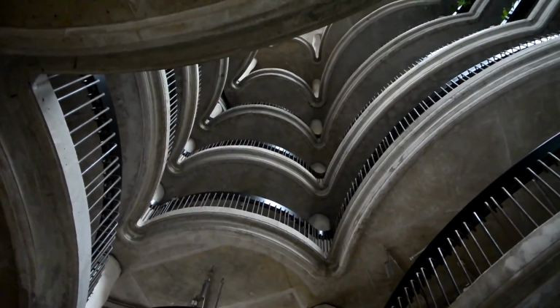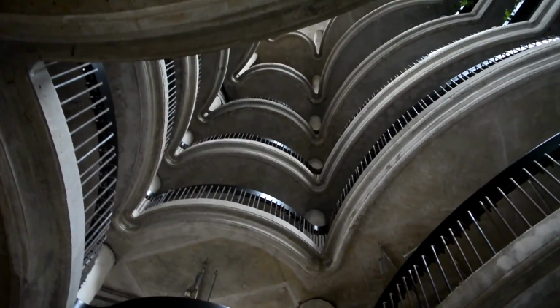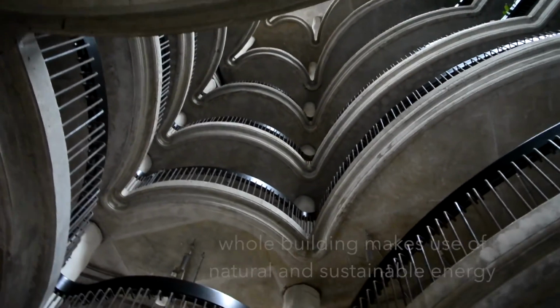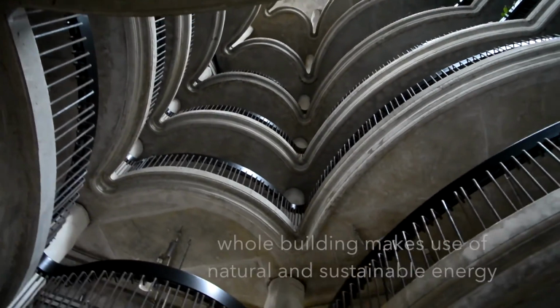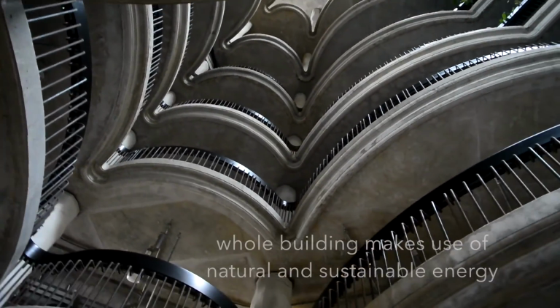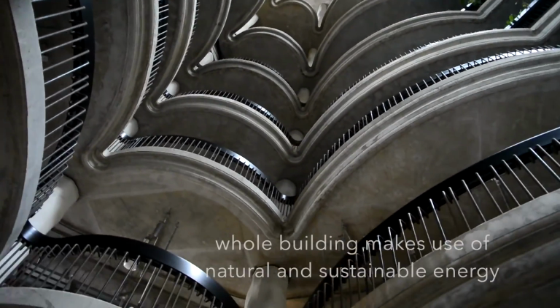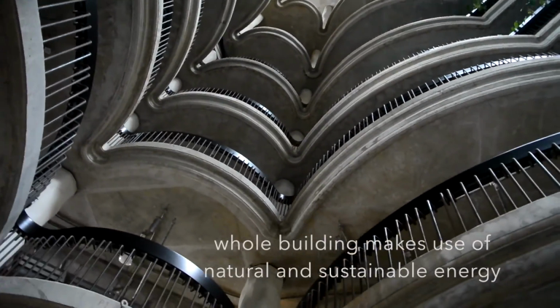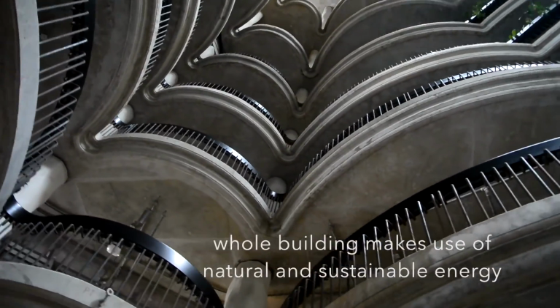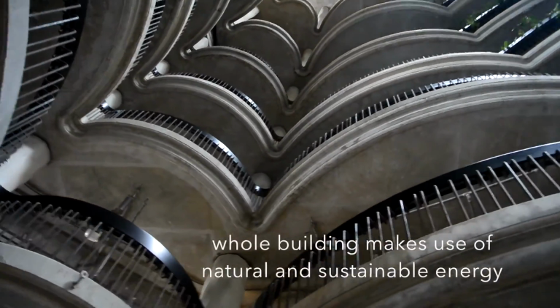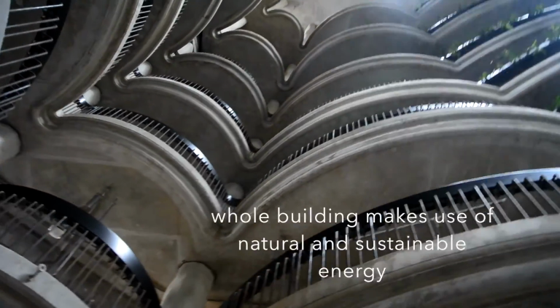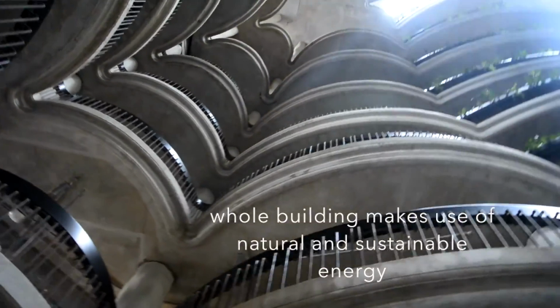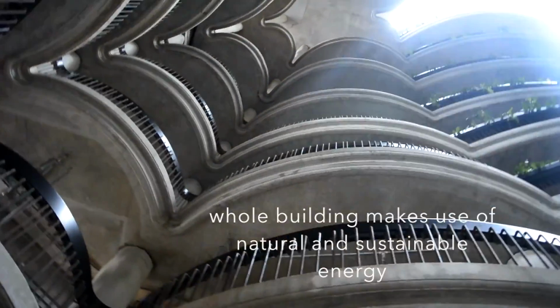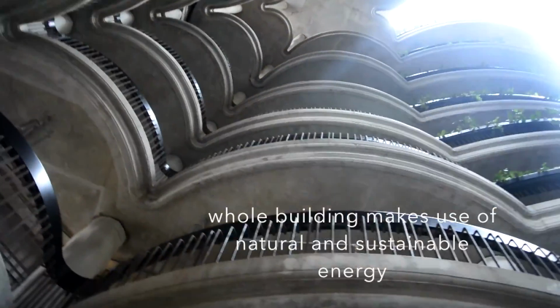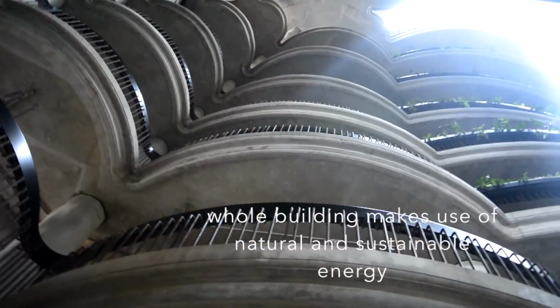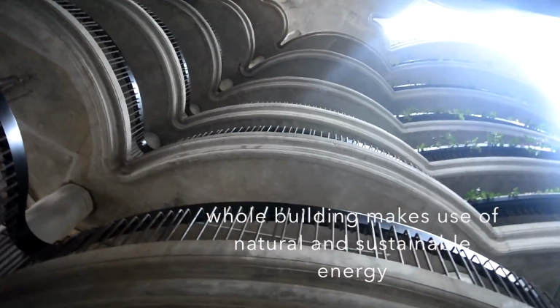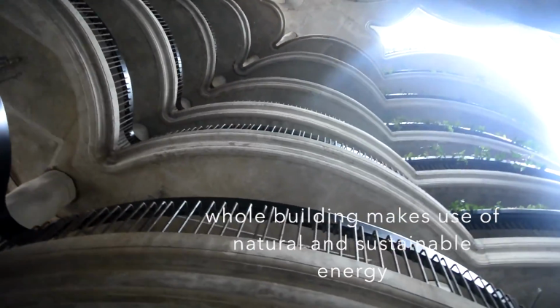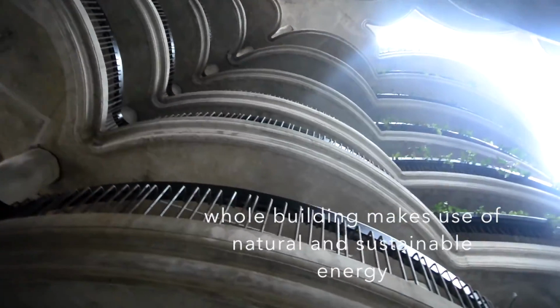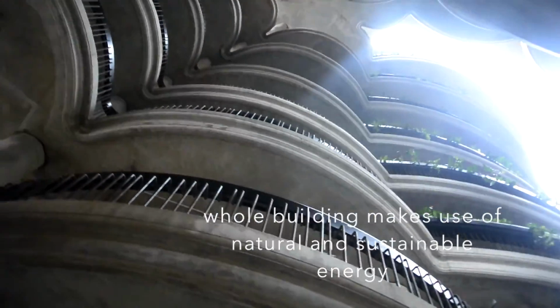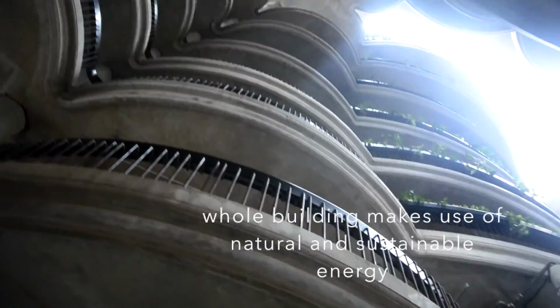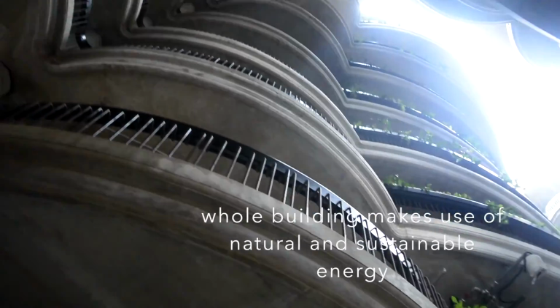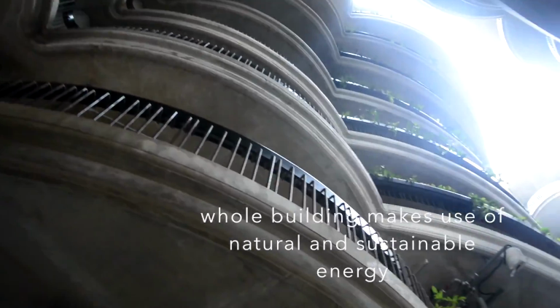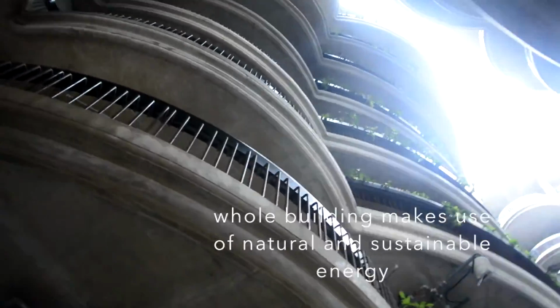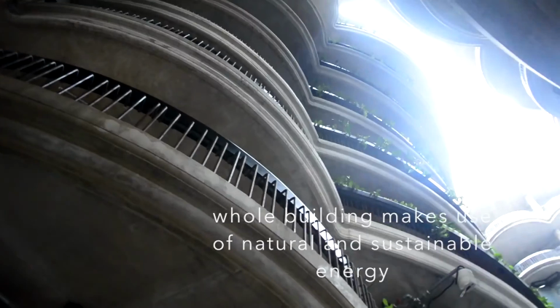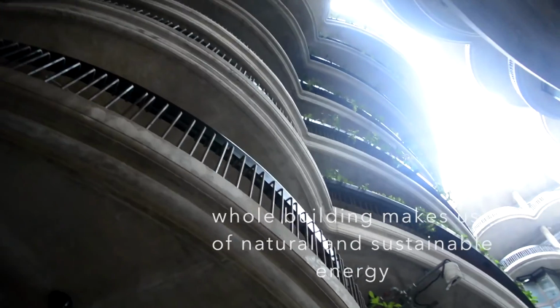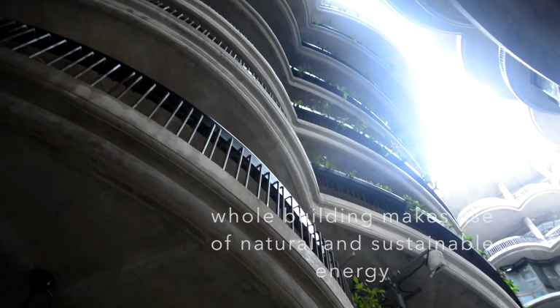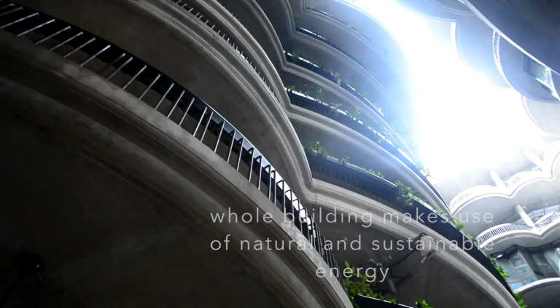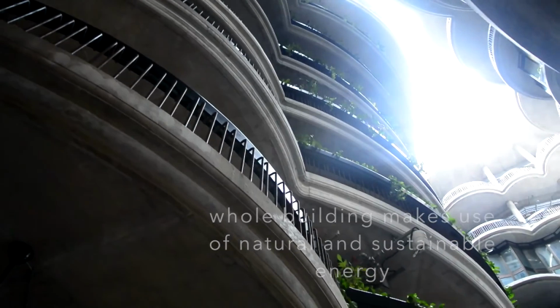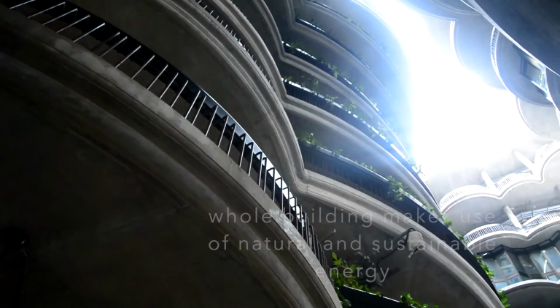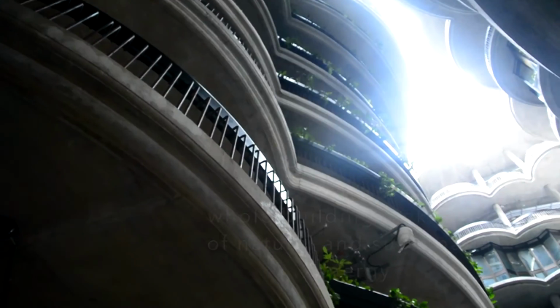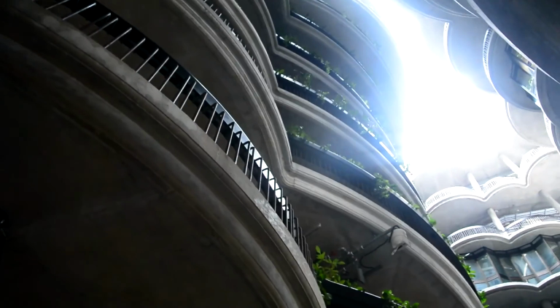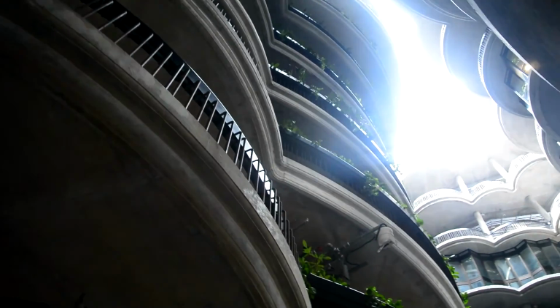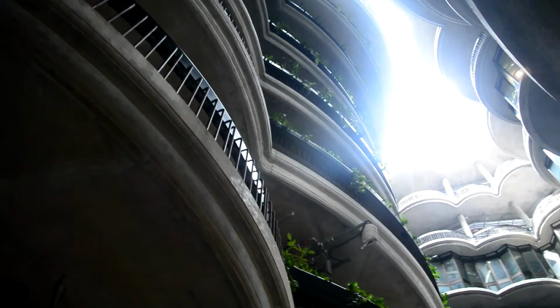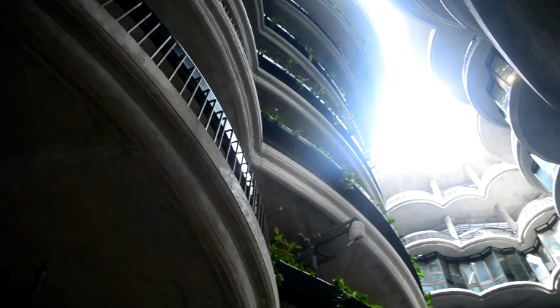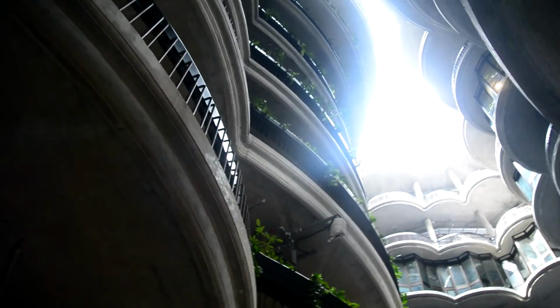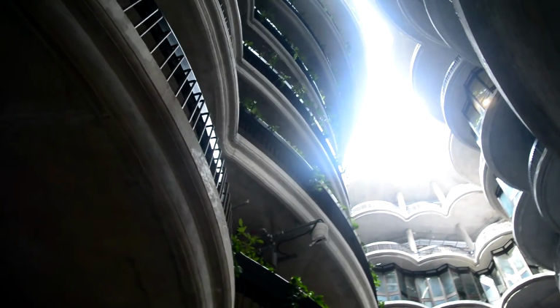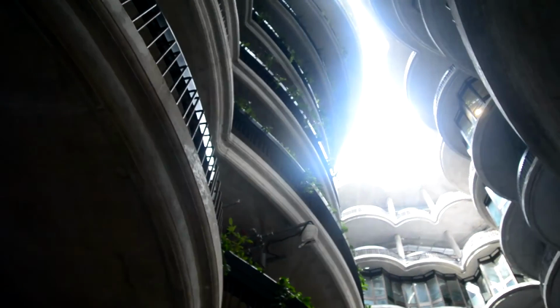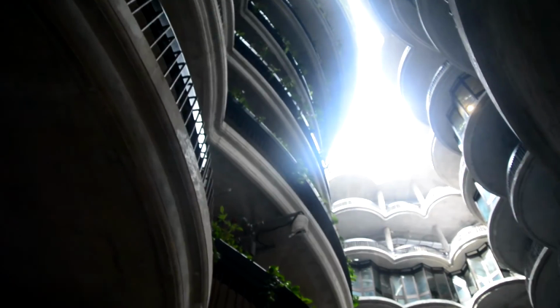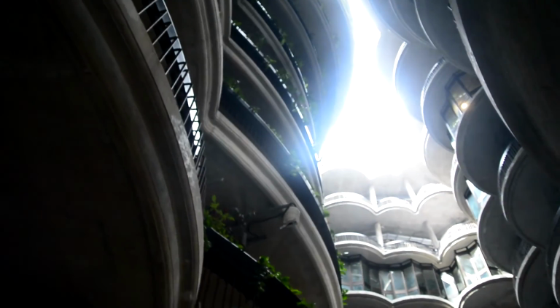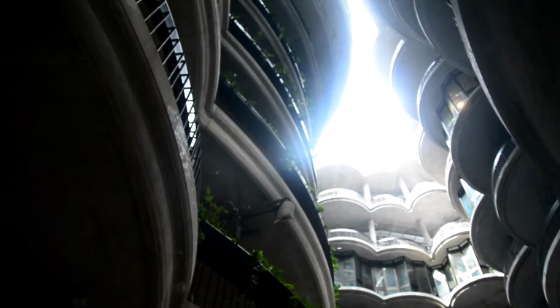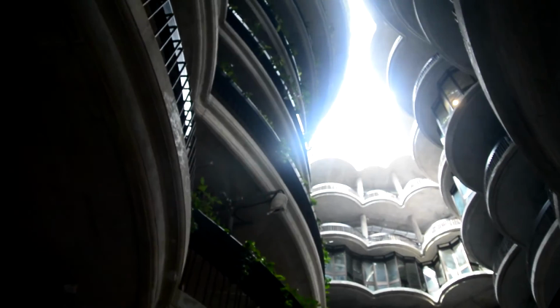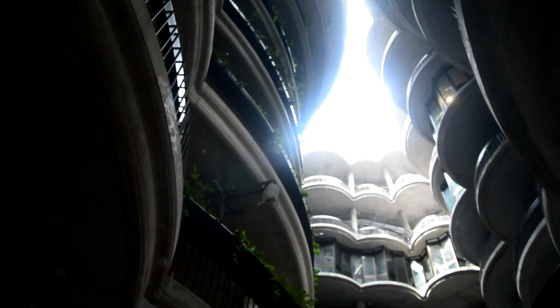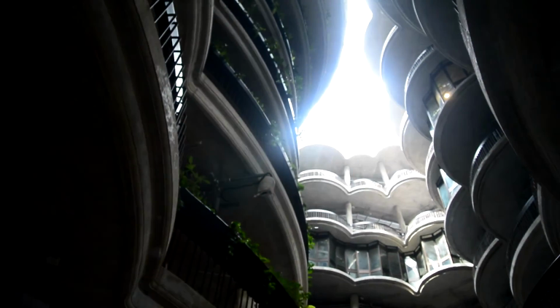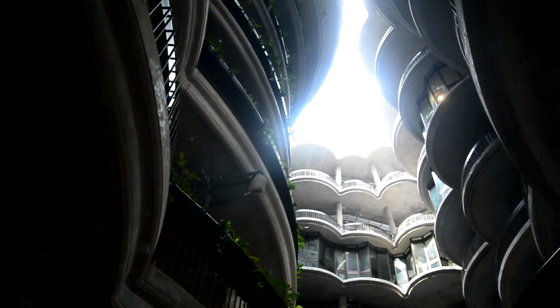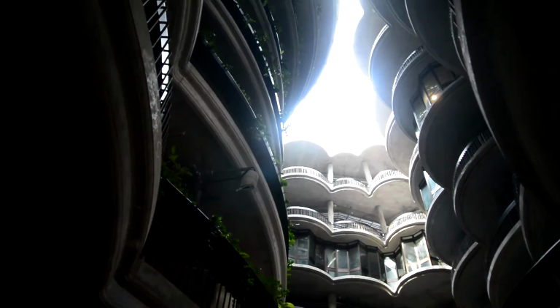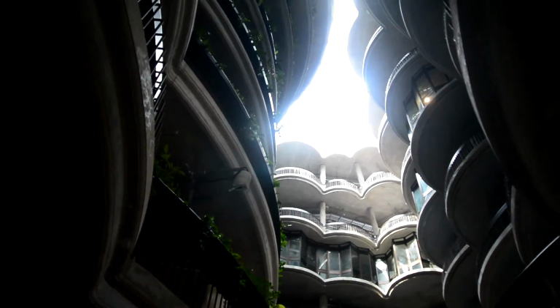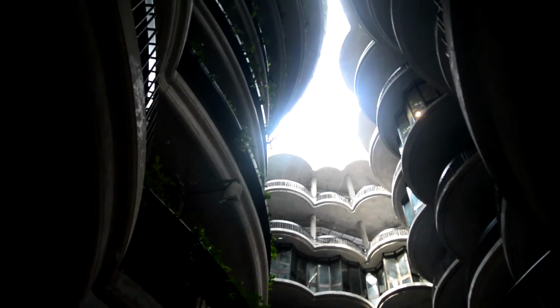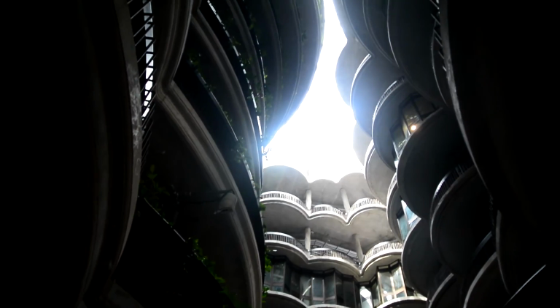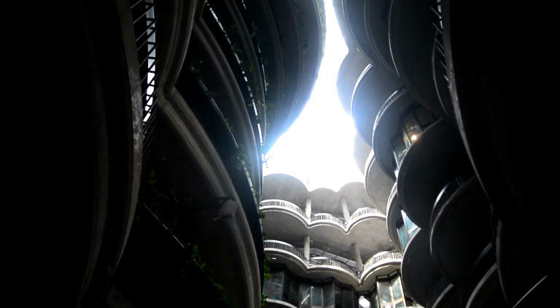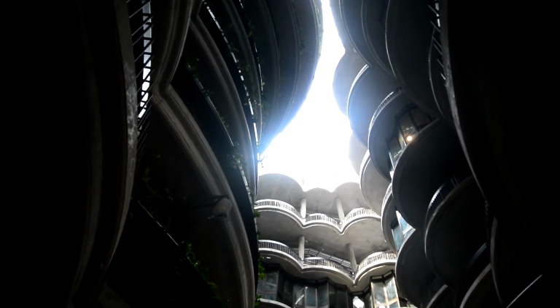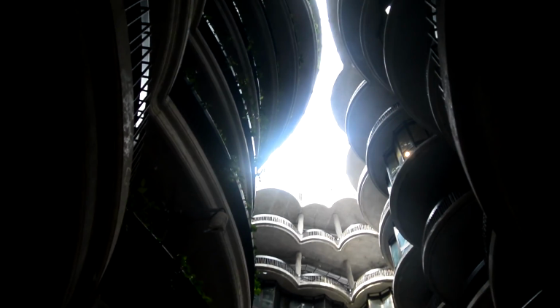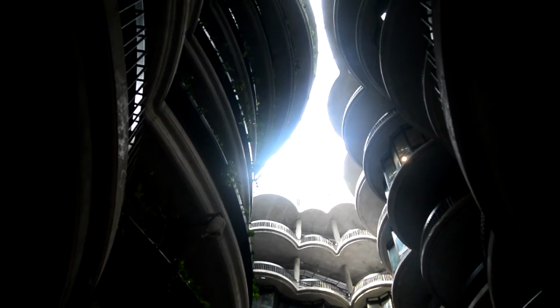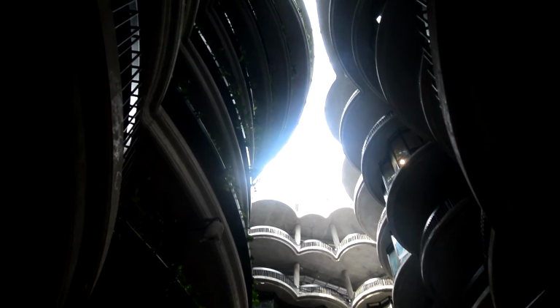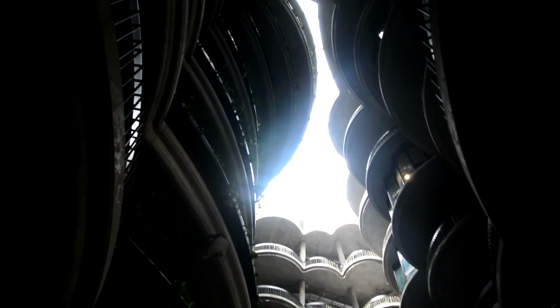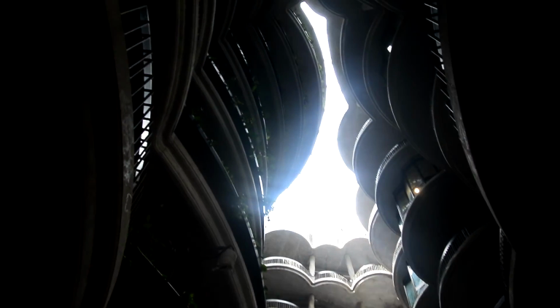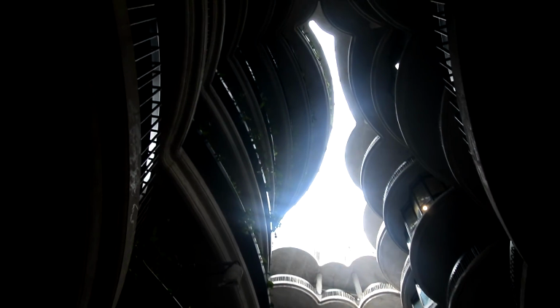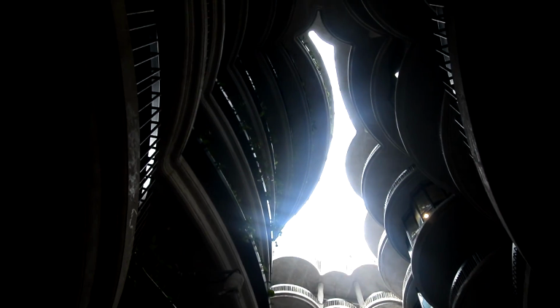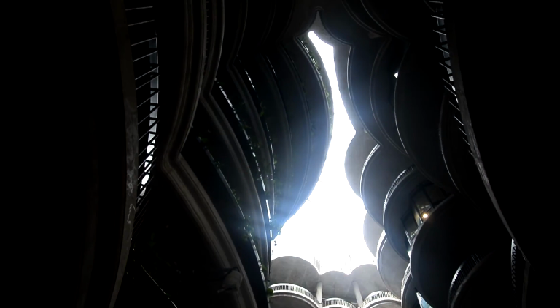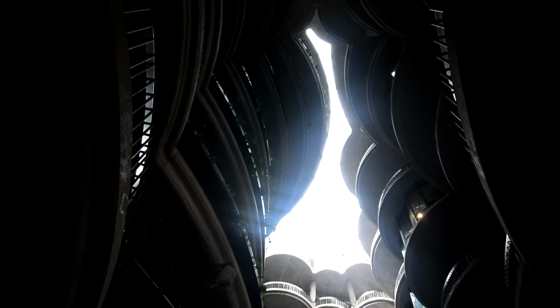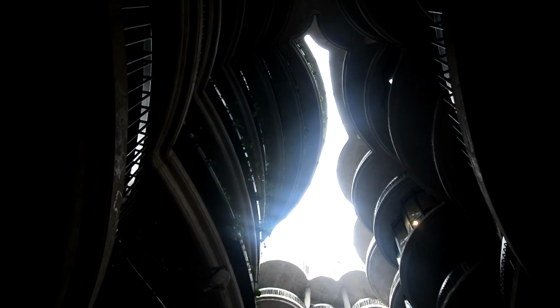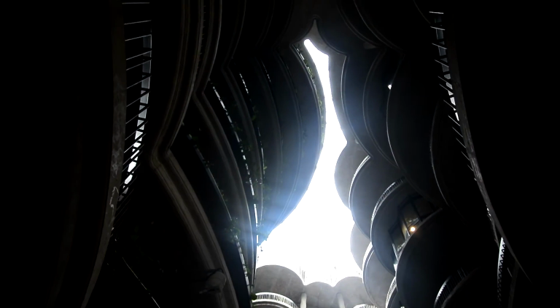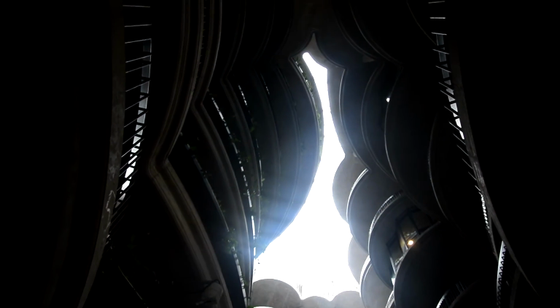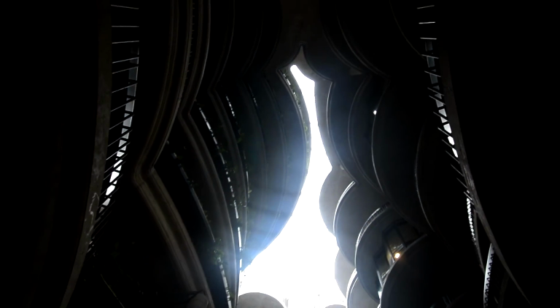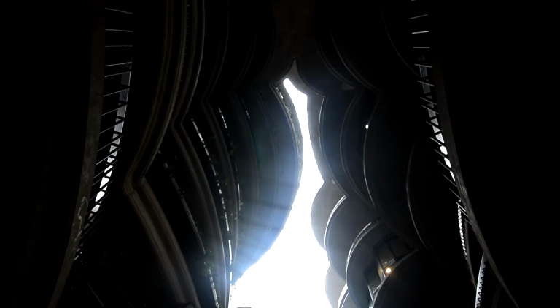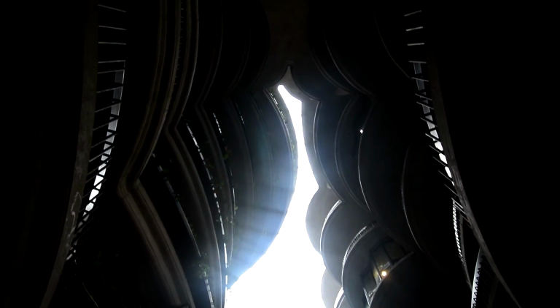The whole building makes use of natural and sustainable energy. Thus, the skylight will be its main source of light.